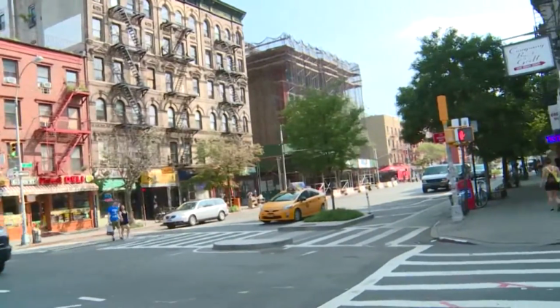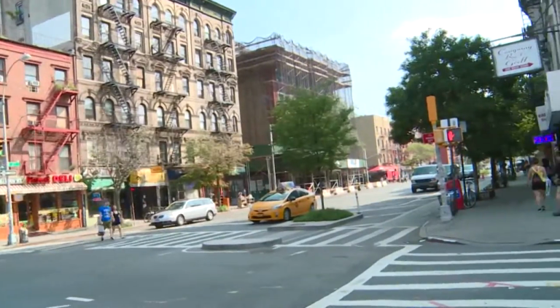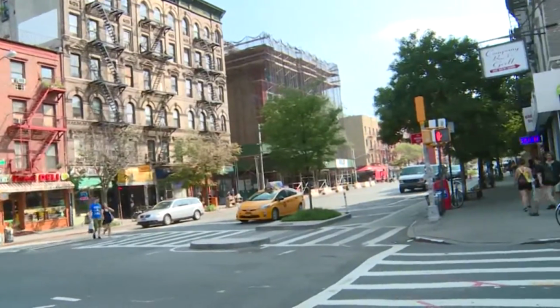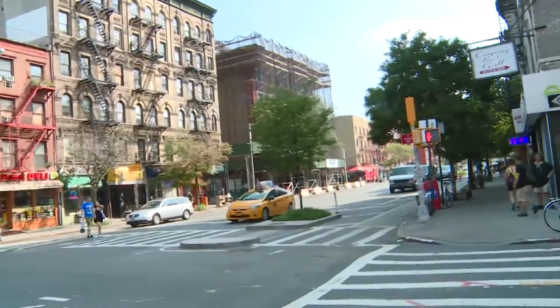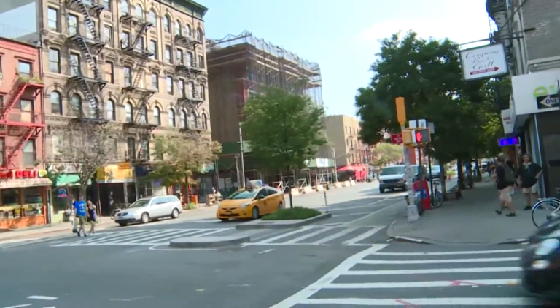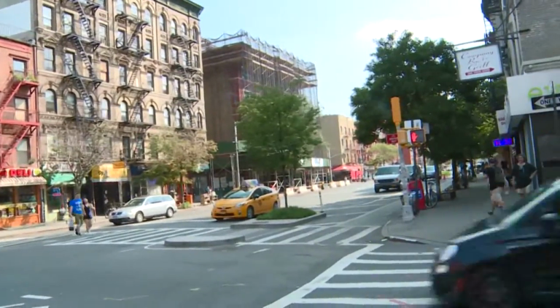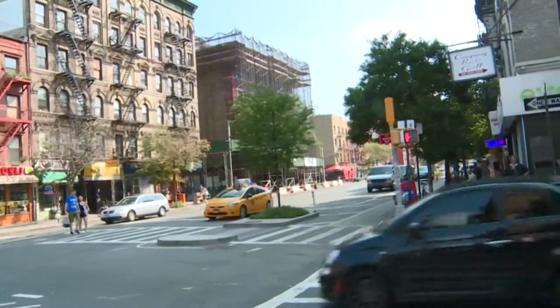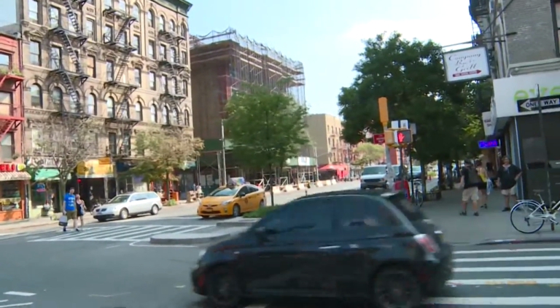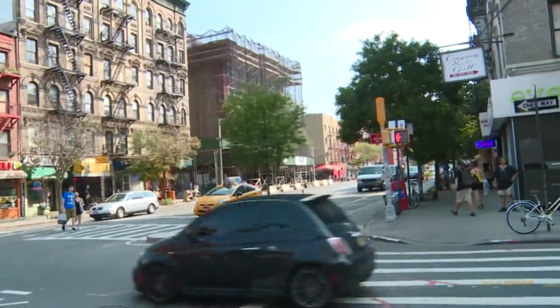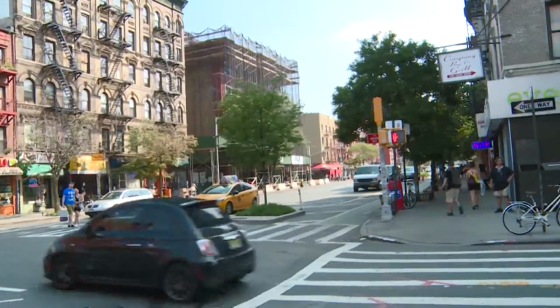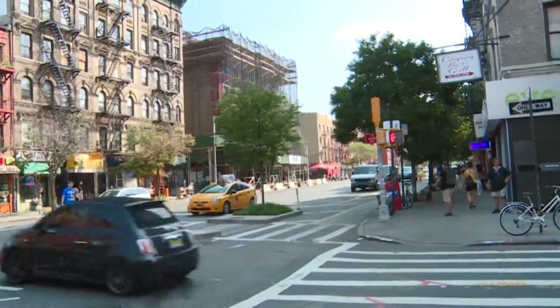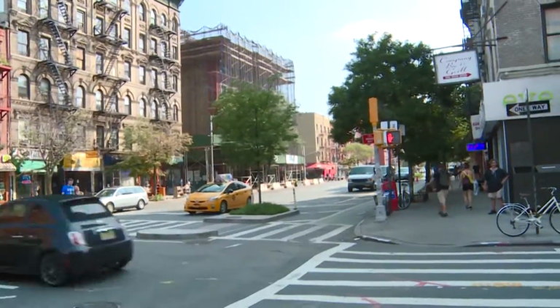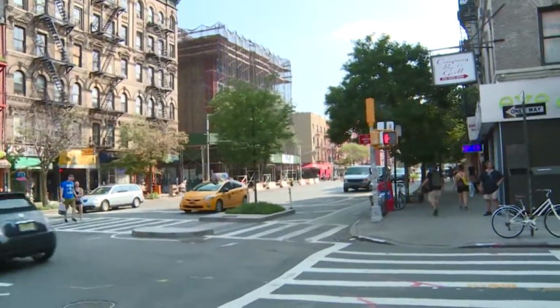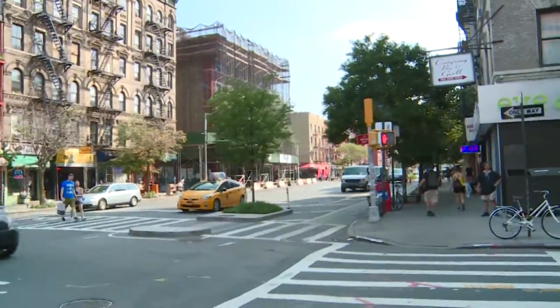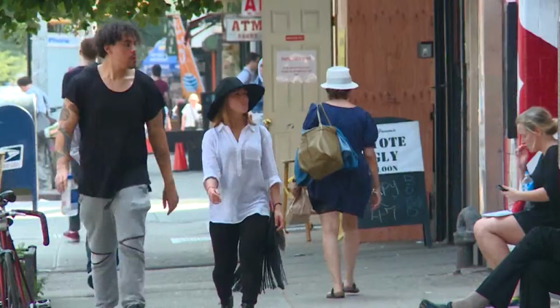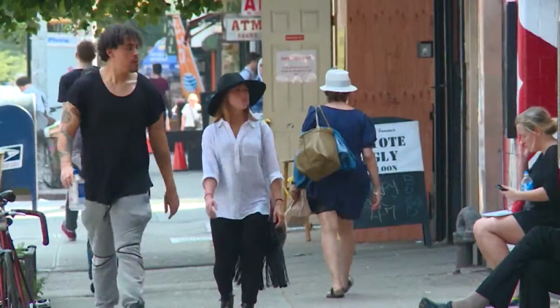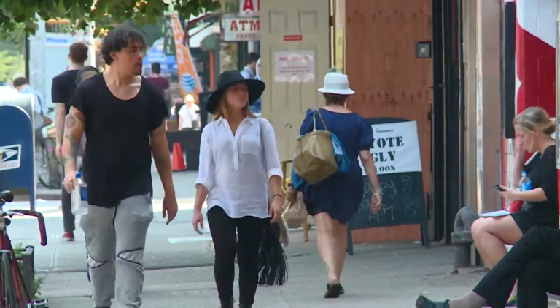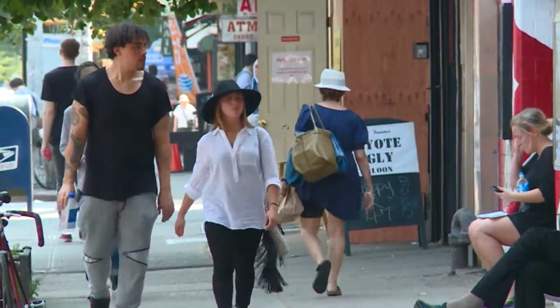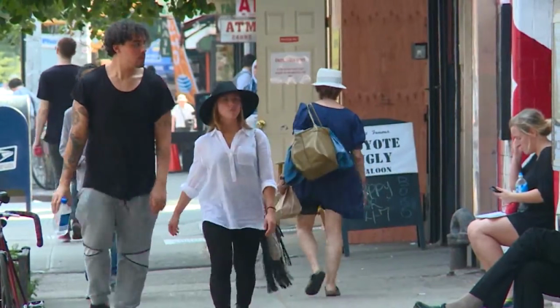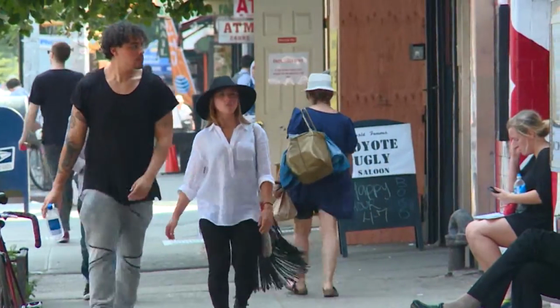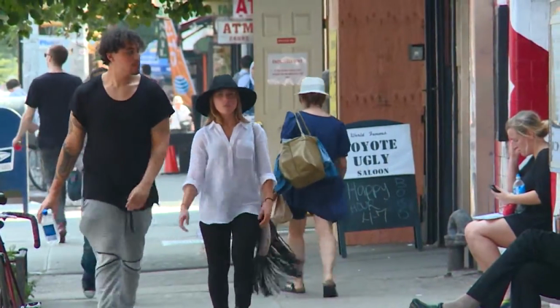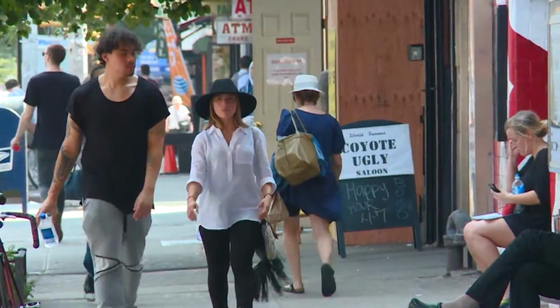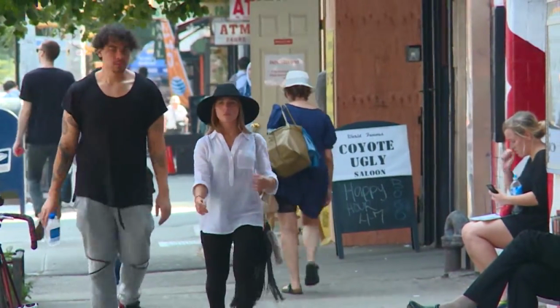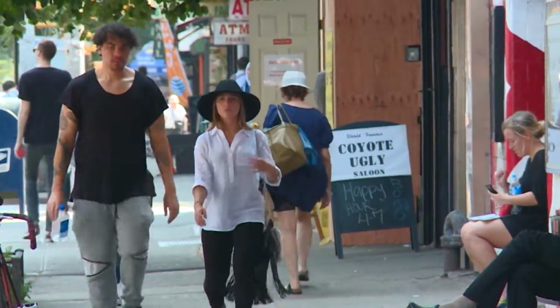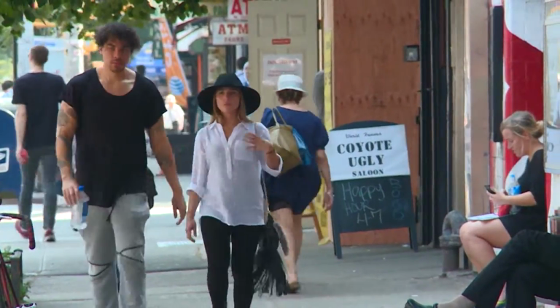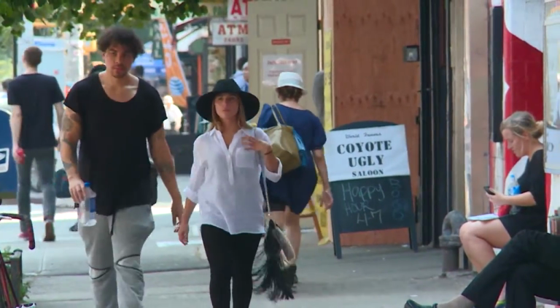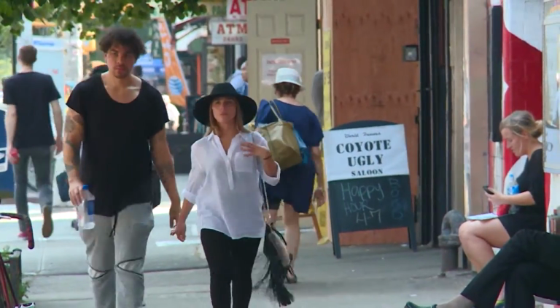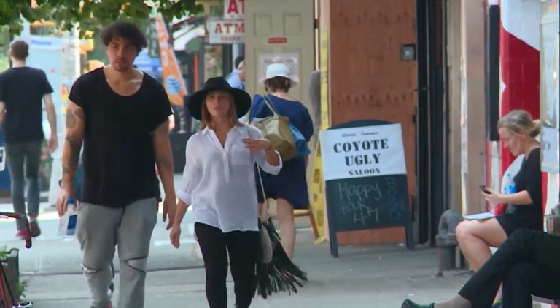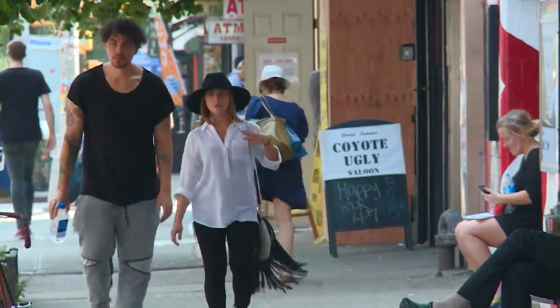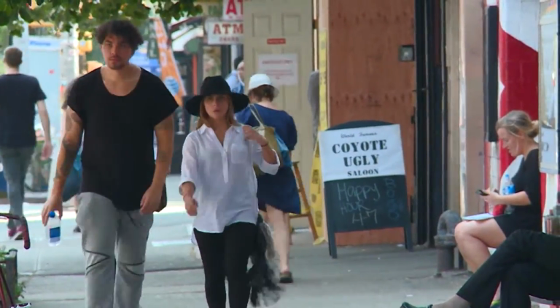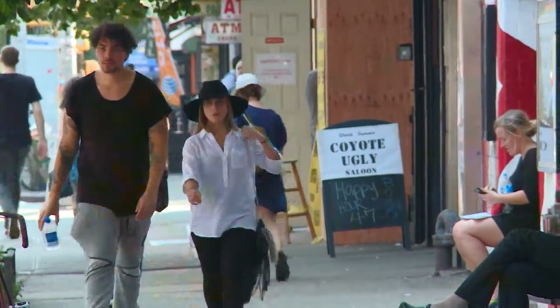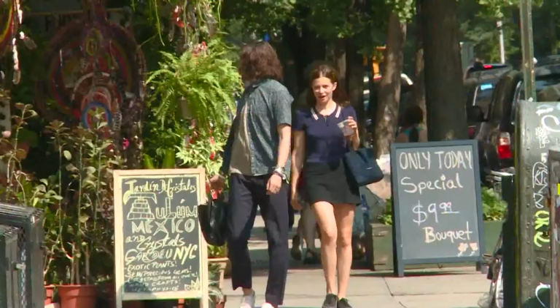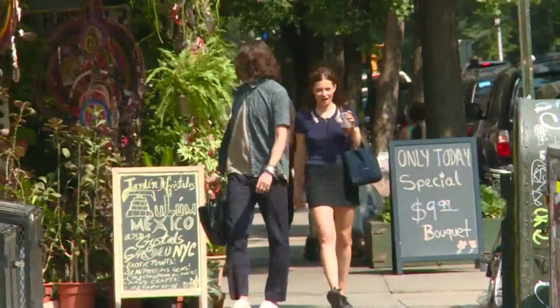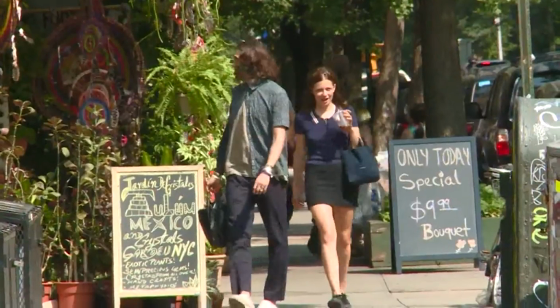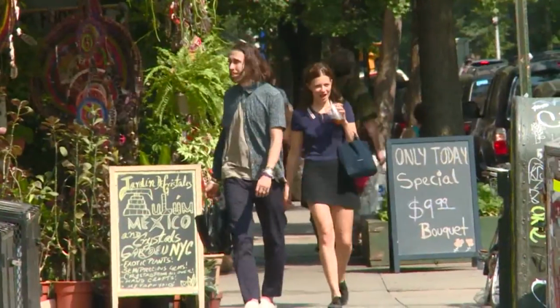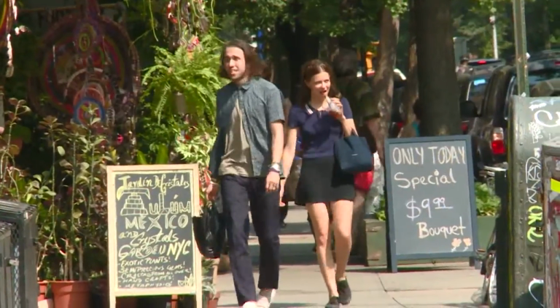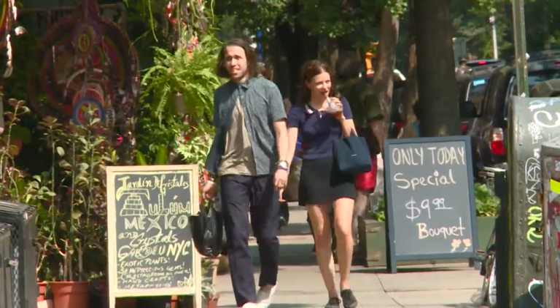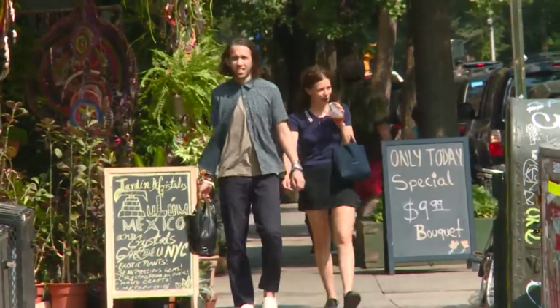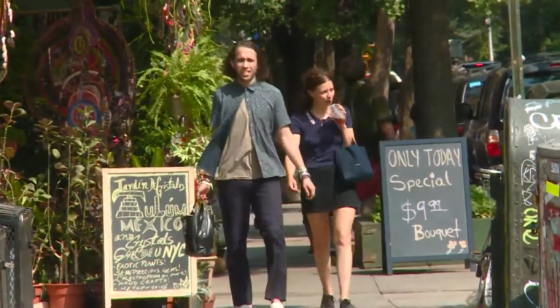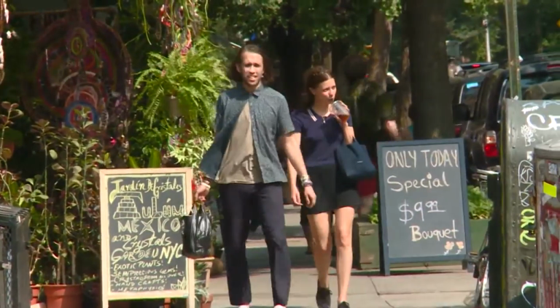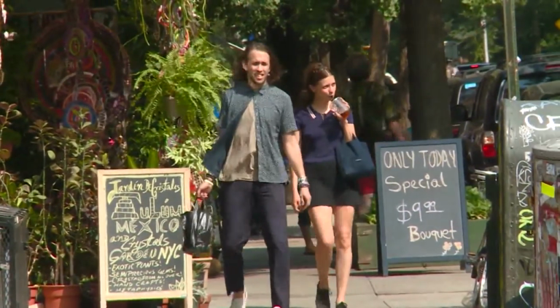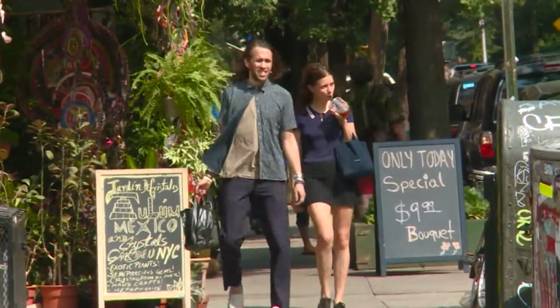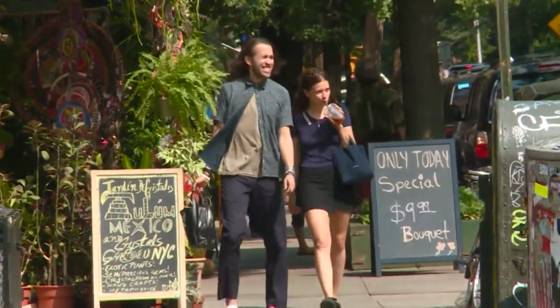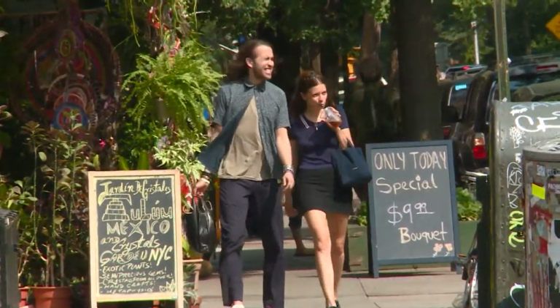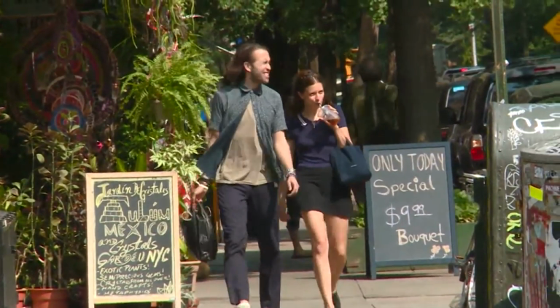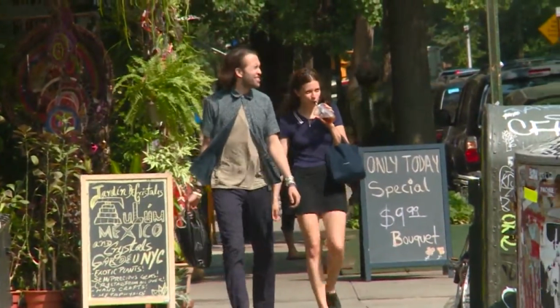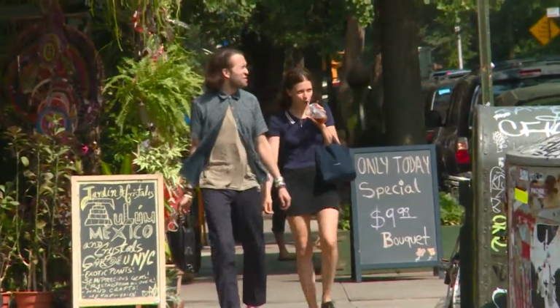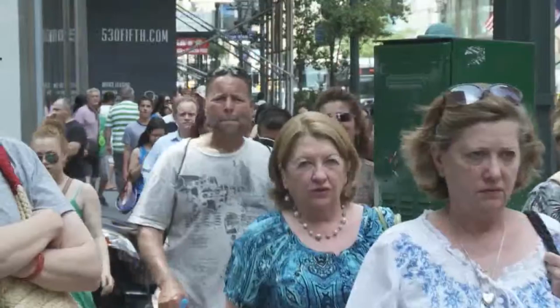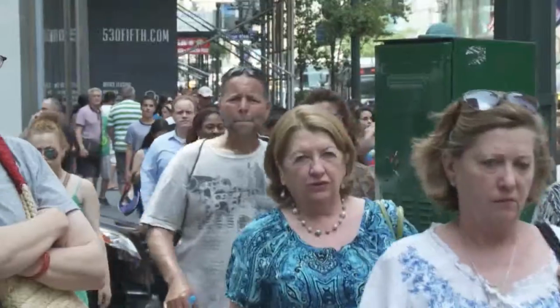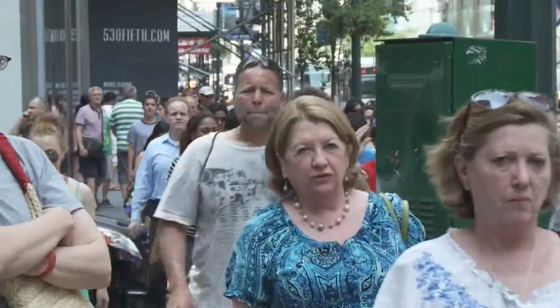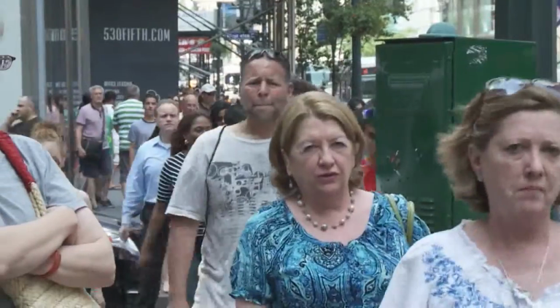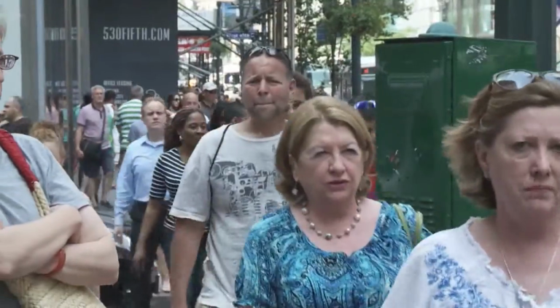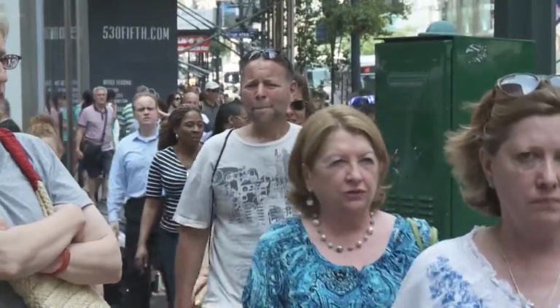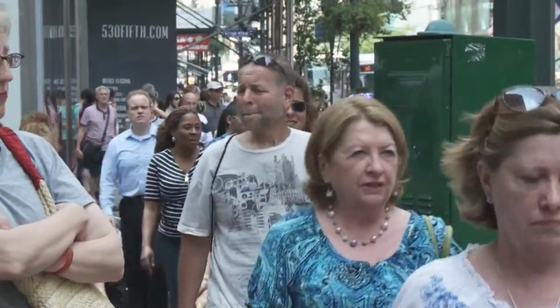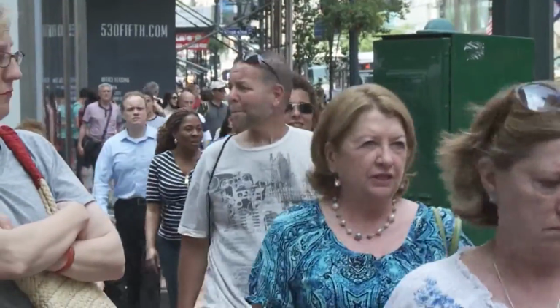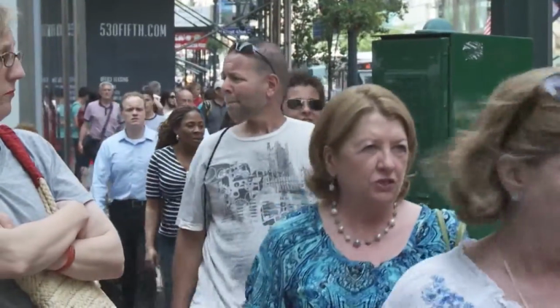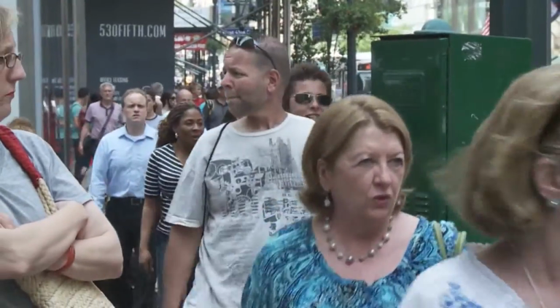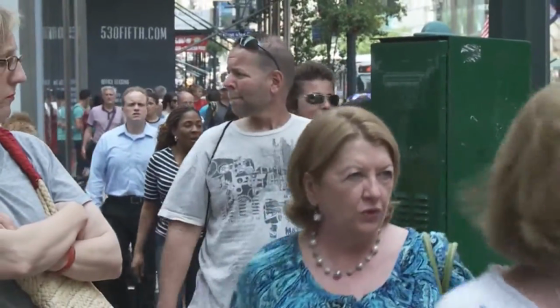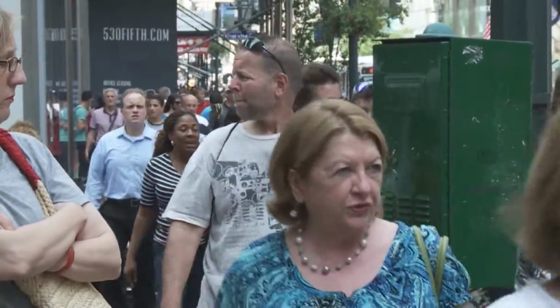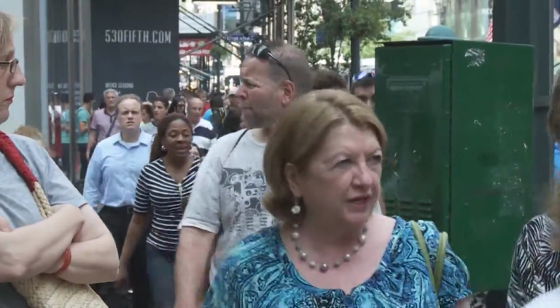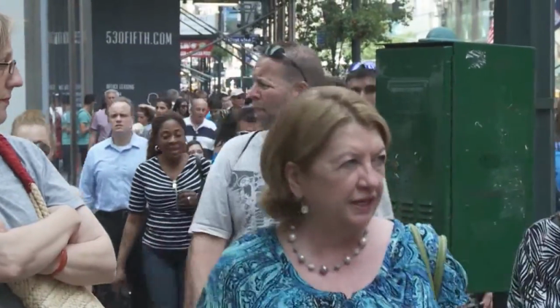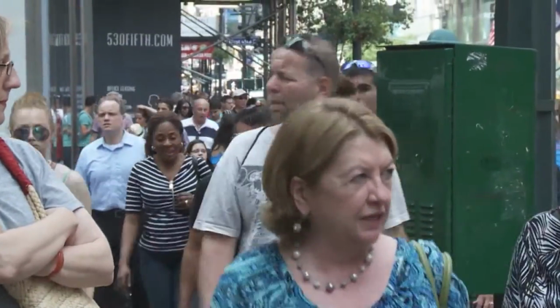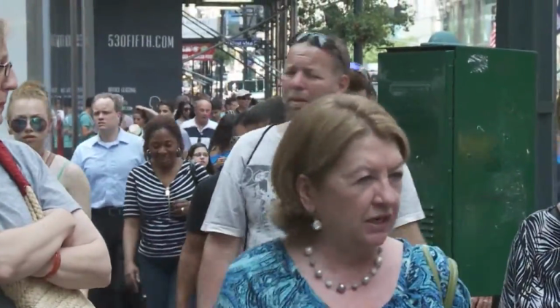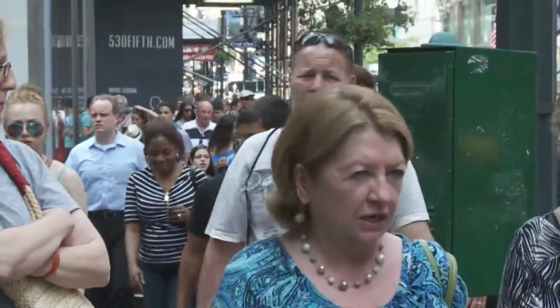New York City is considered its very own wonderland, and now it's getting a taste of the original story at the Morgan Library and Museum.